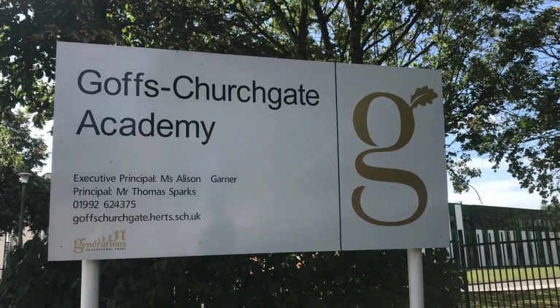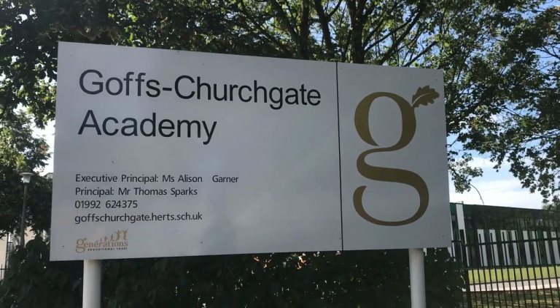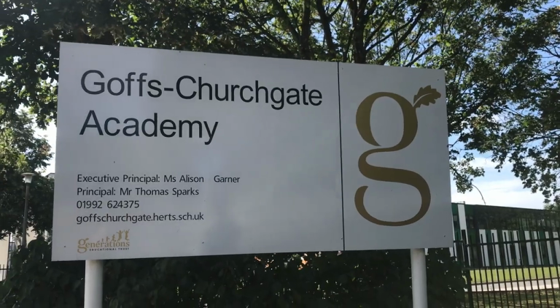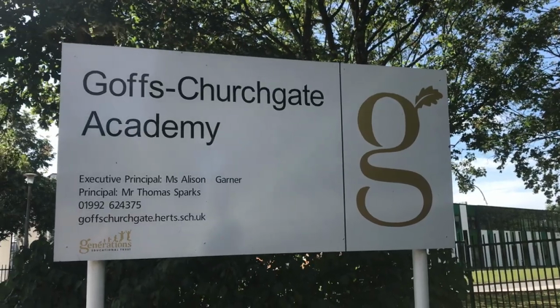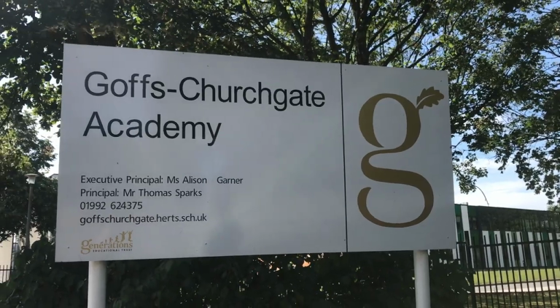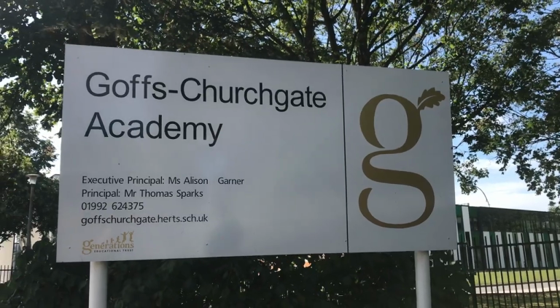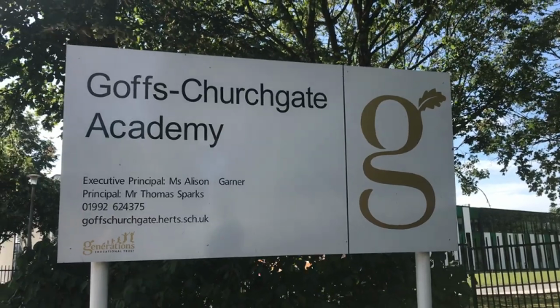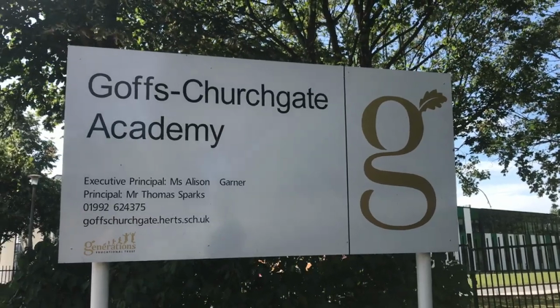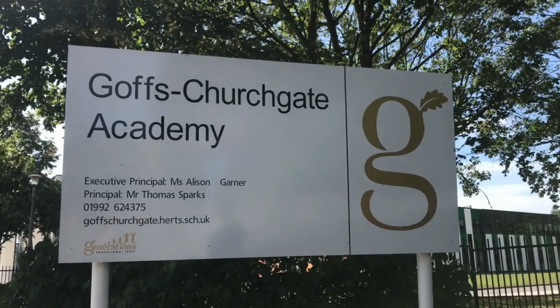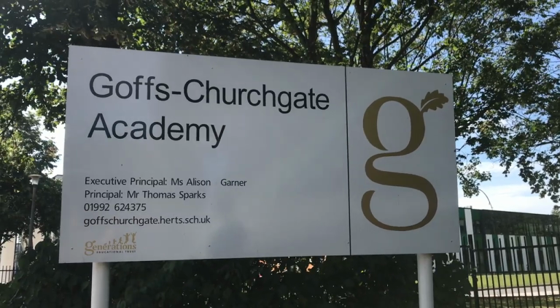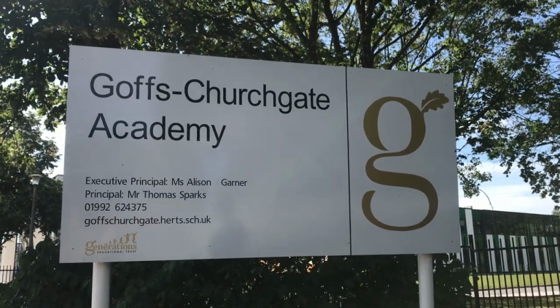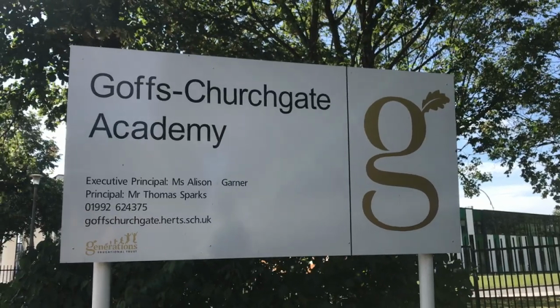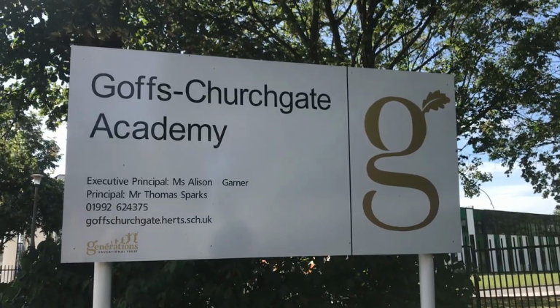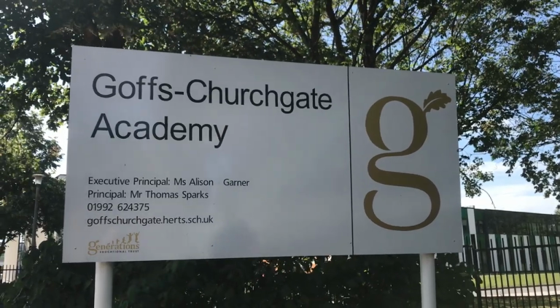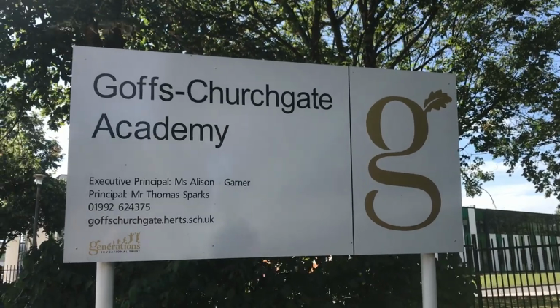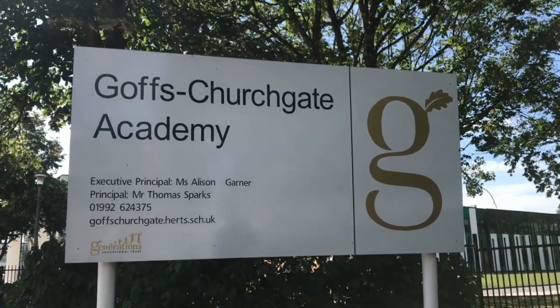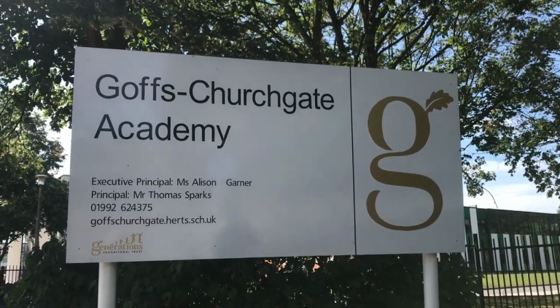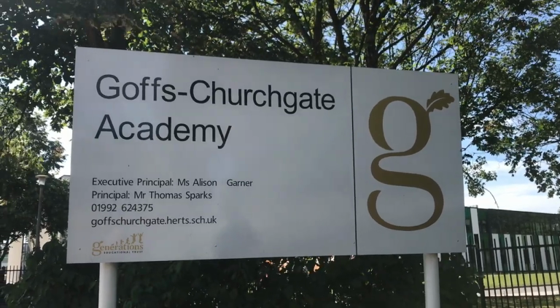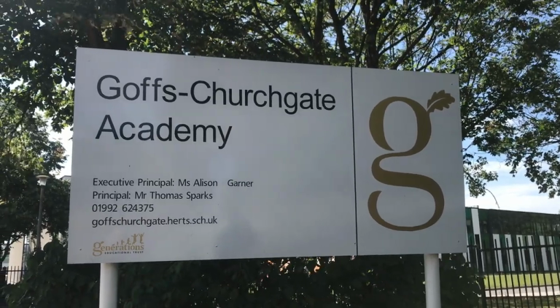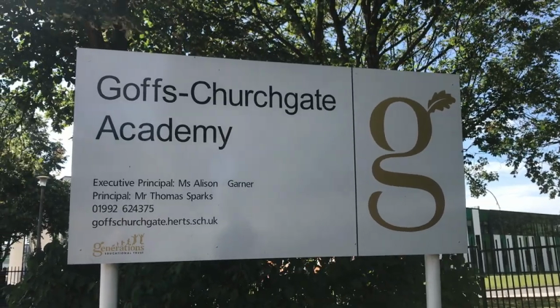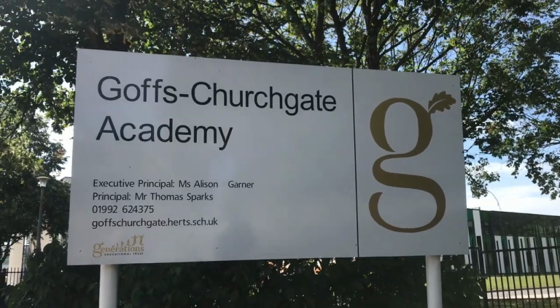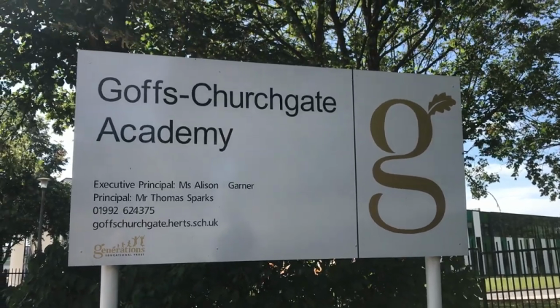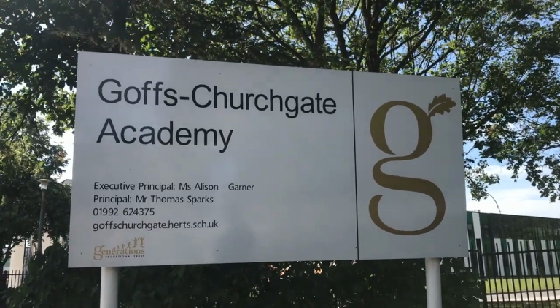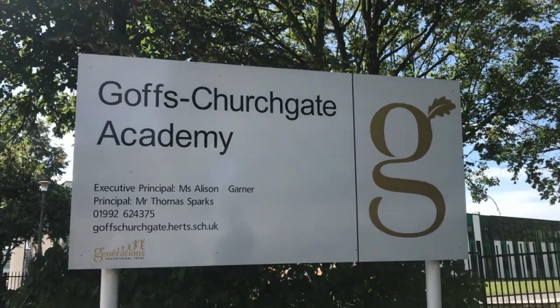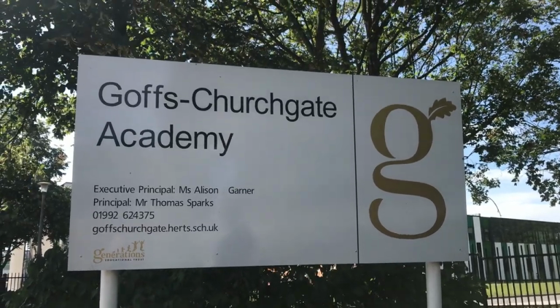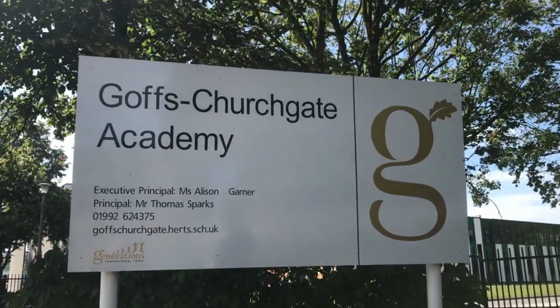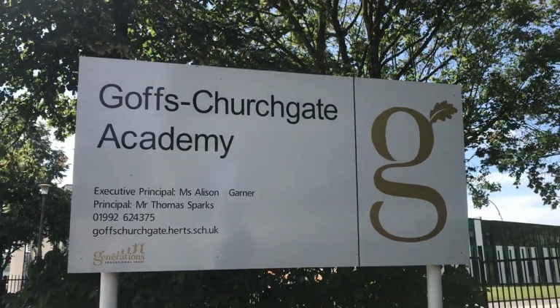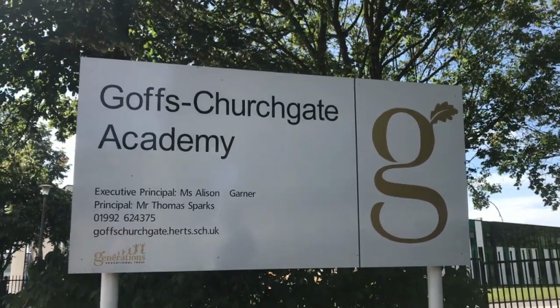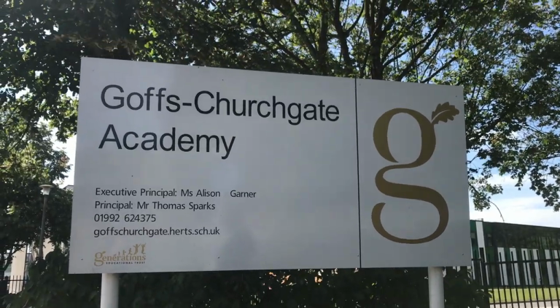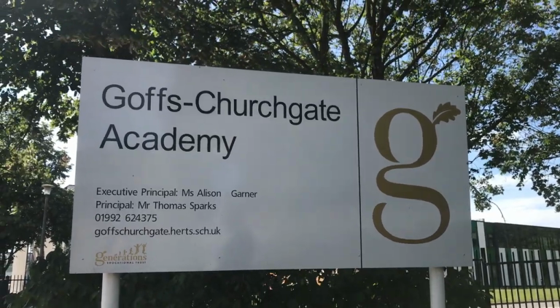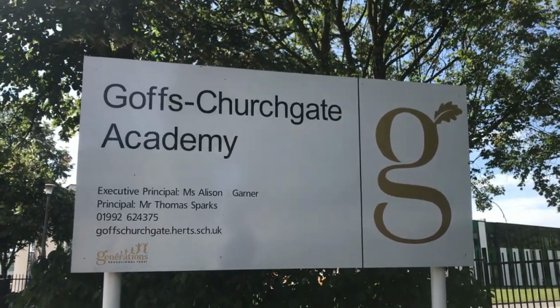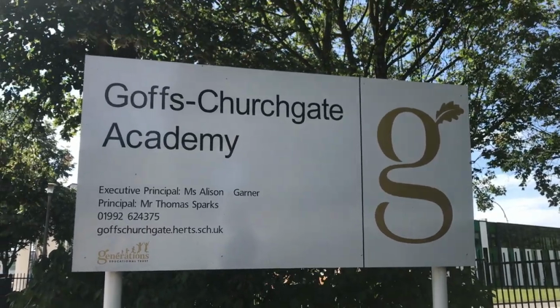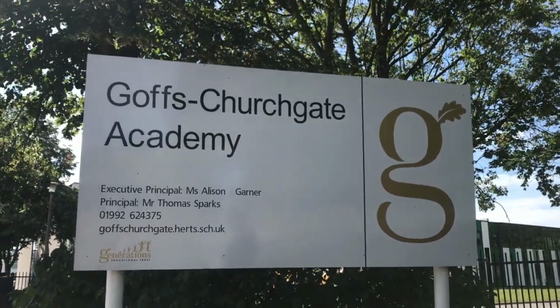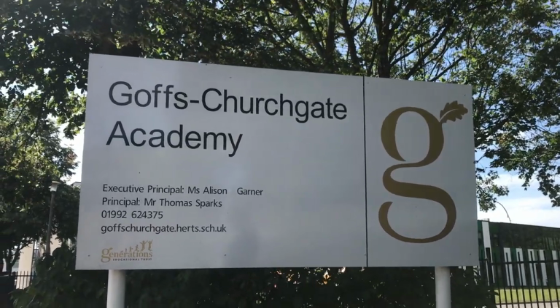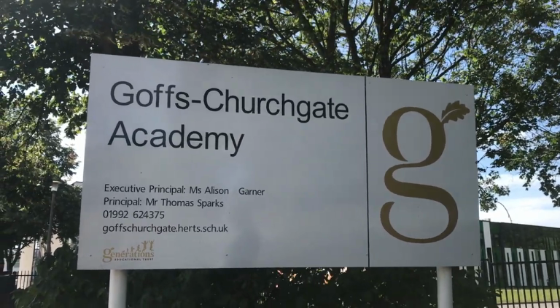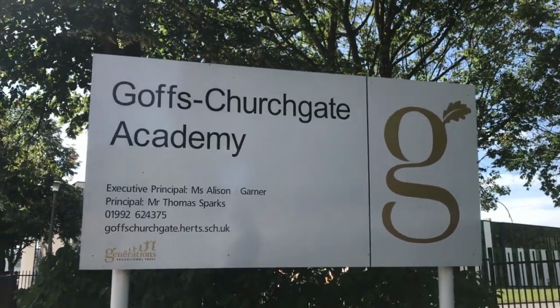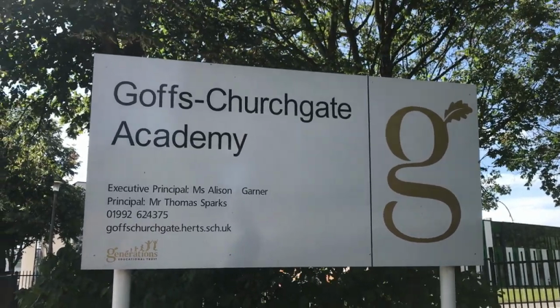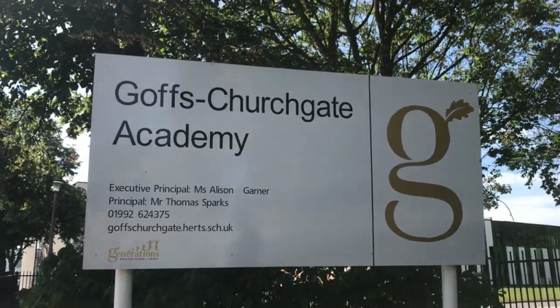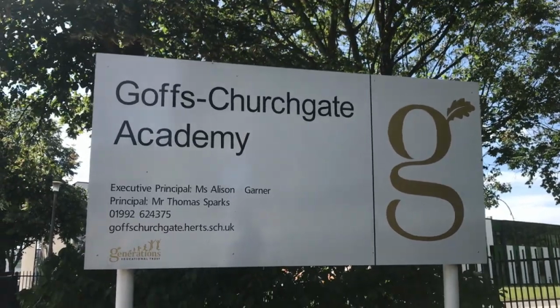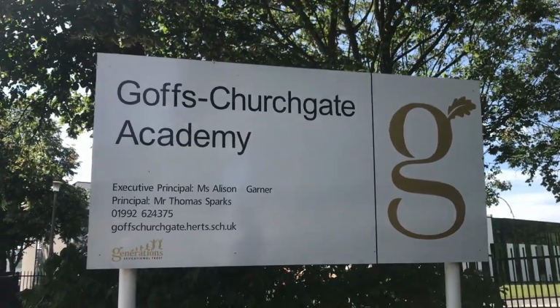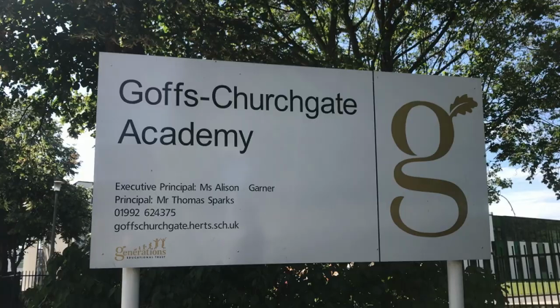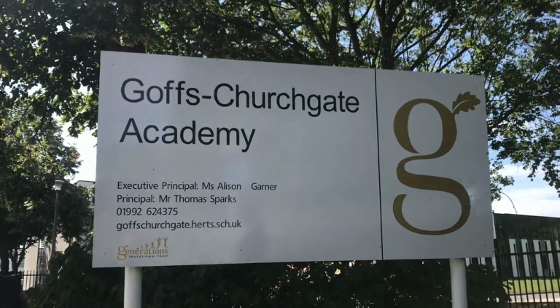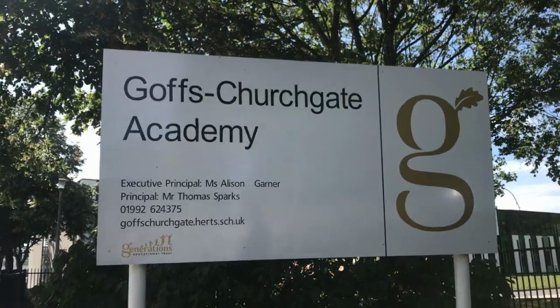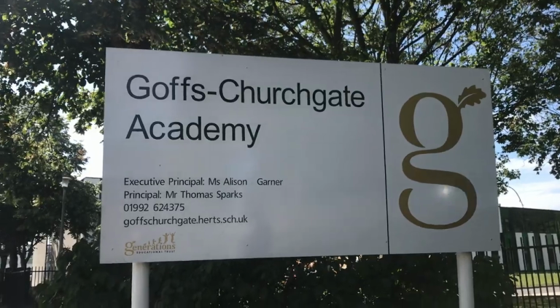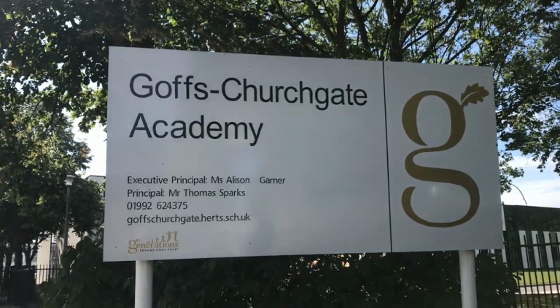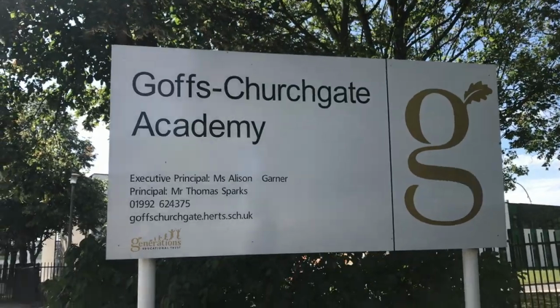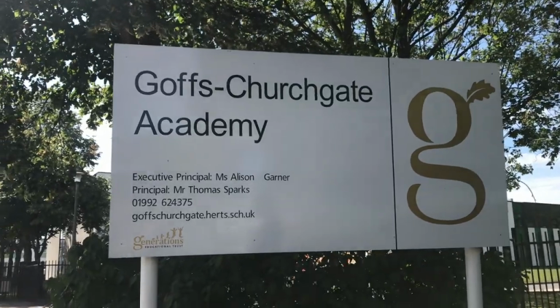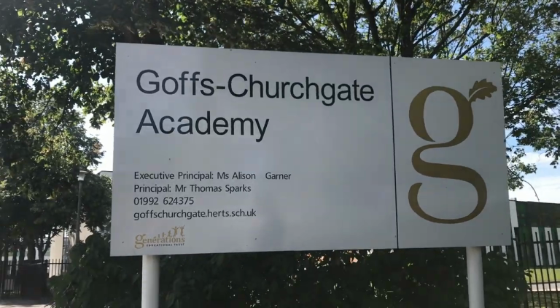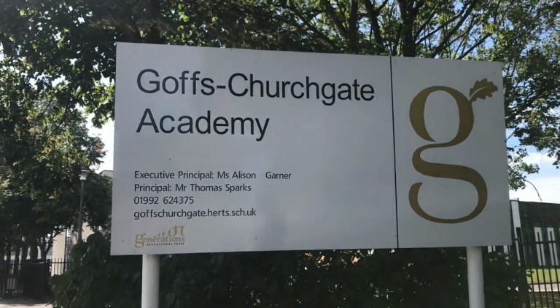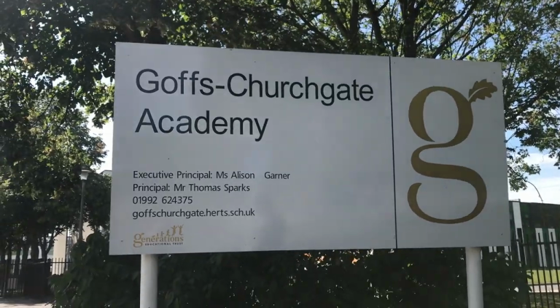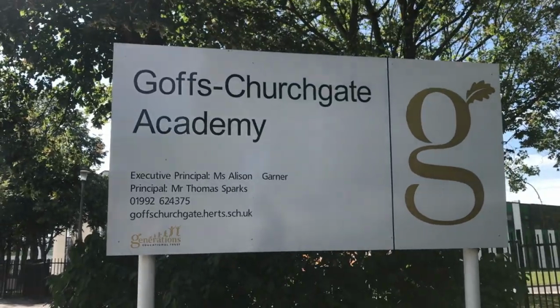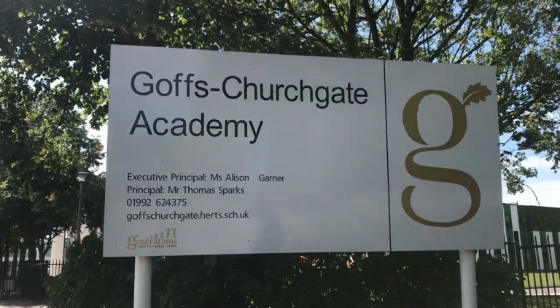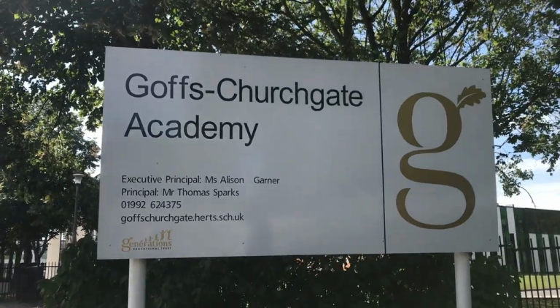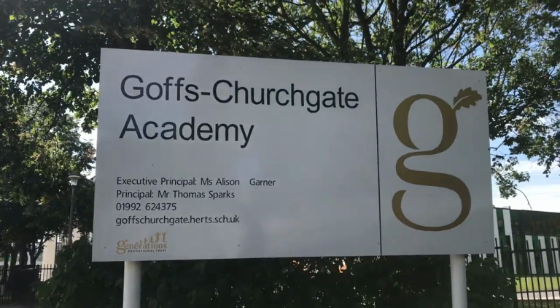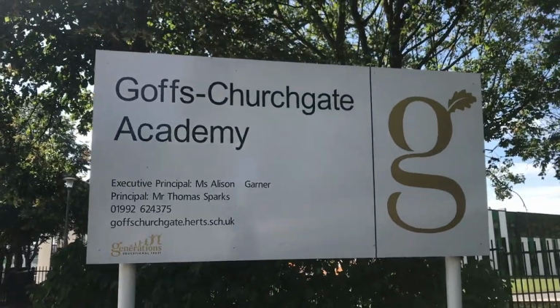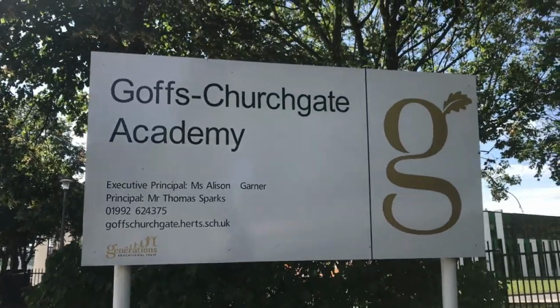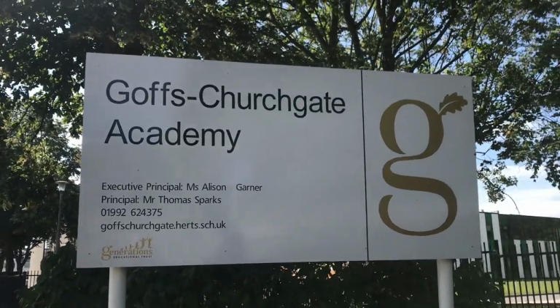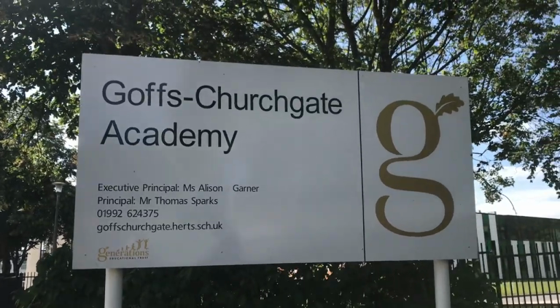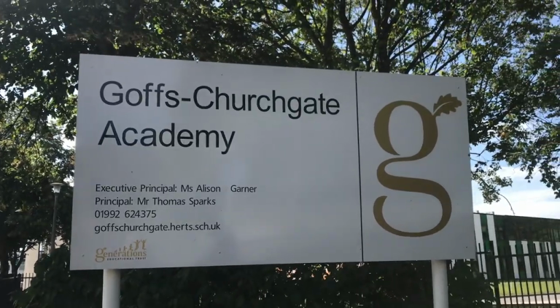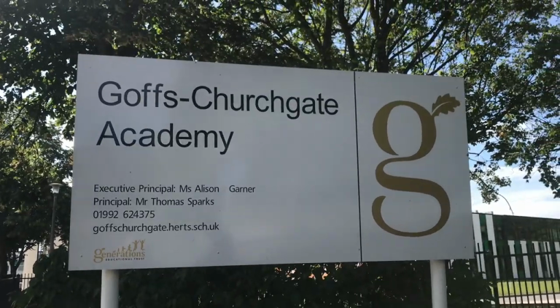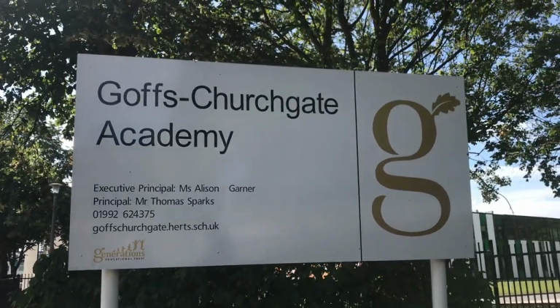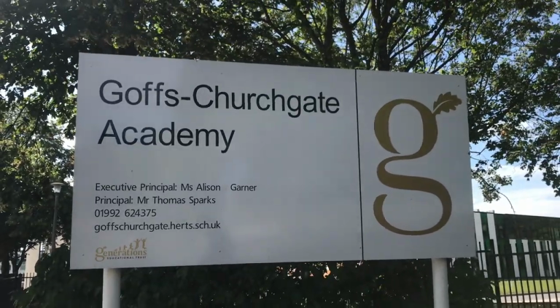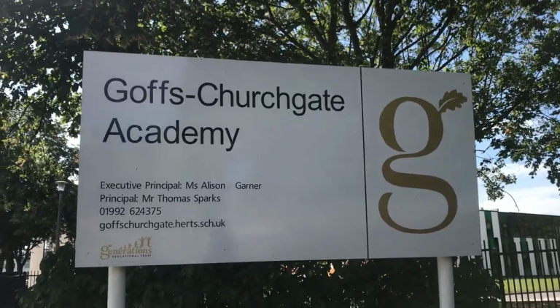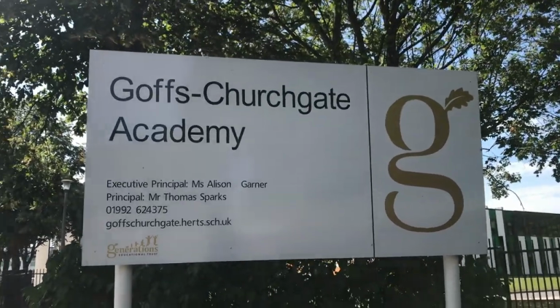This is a walkthrough on how to get to Affinity 2, the Sapphire Gym at Goff's Churchgate Academy.